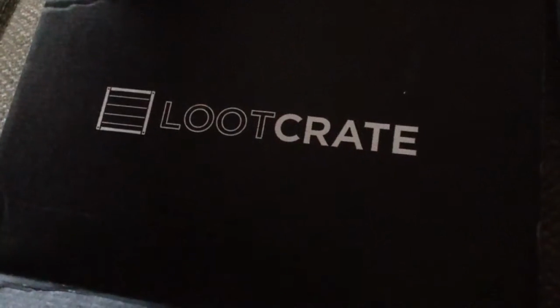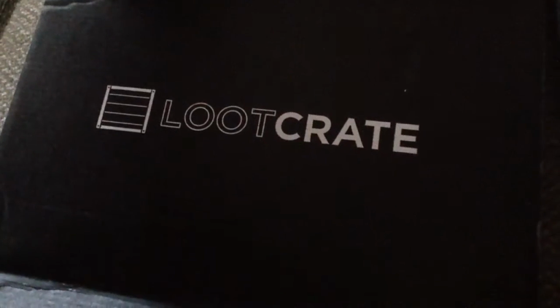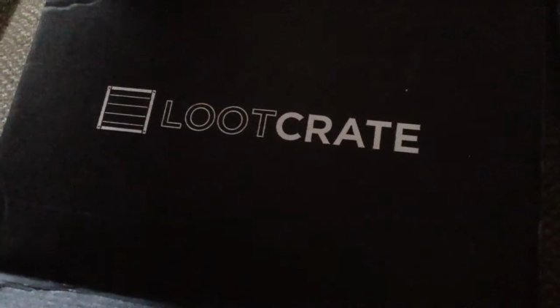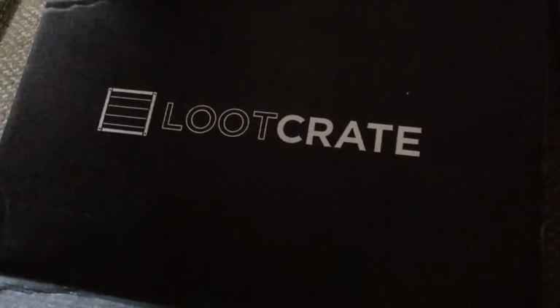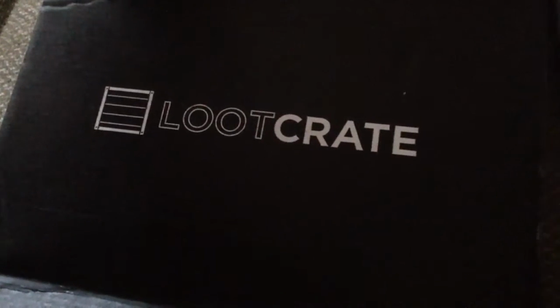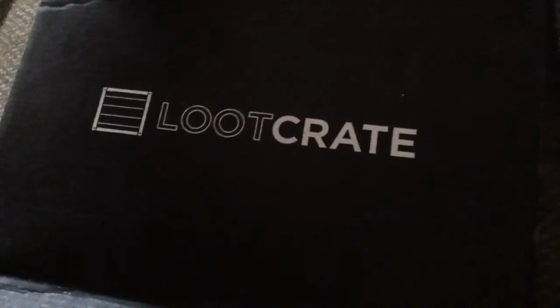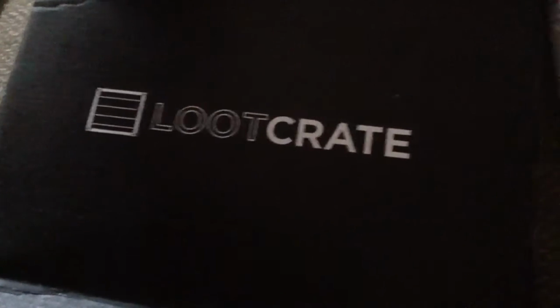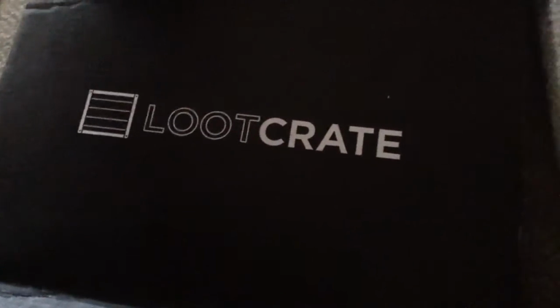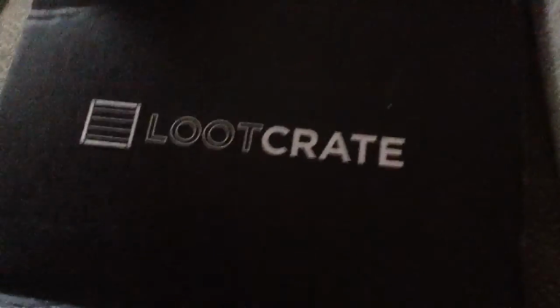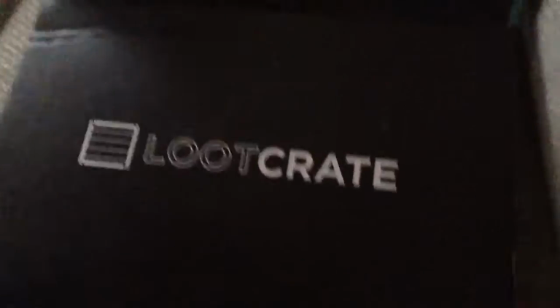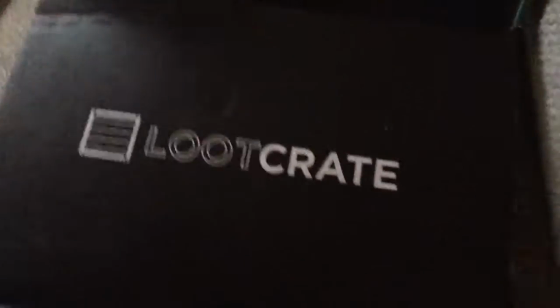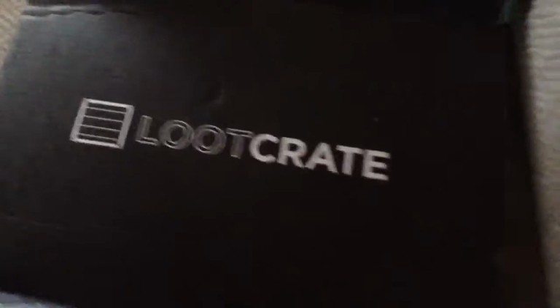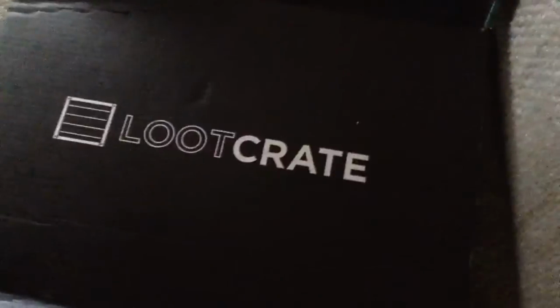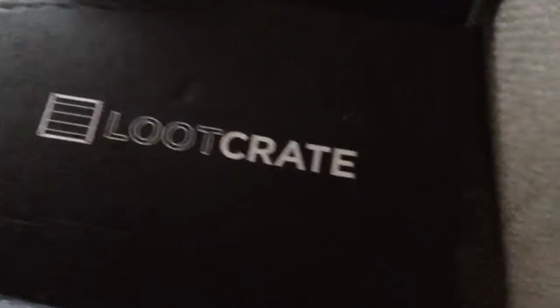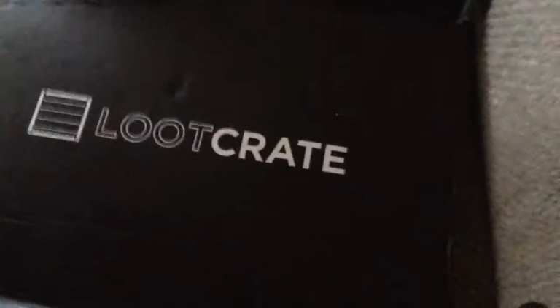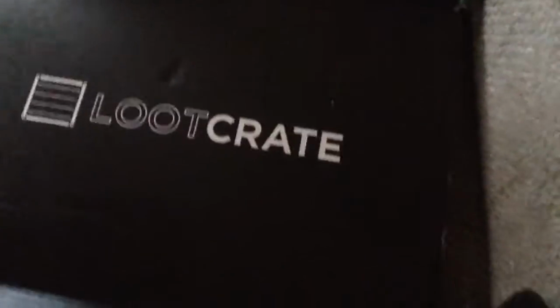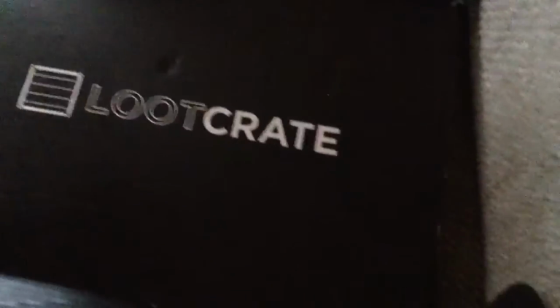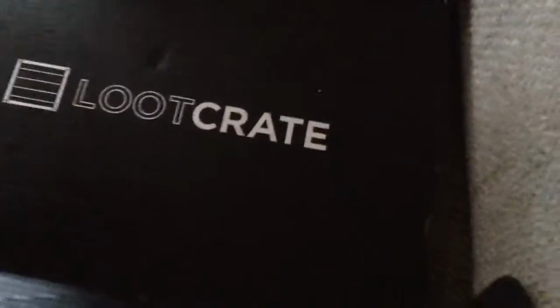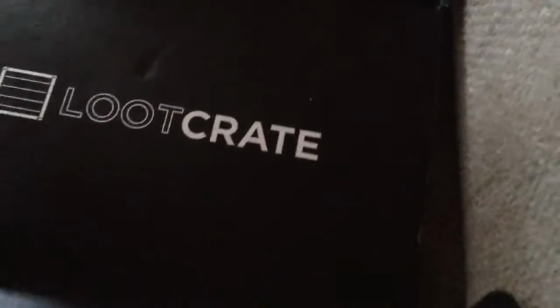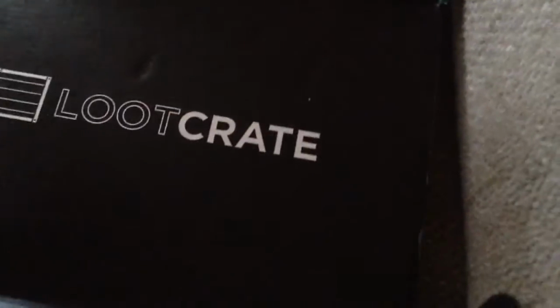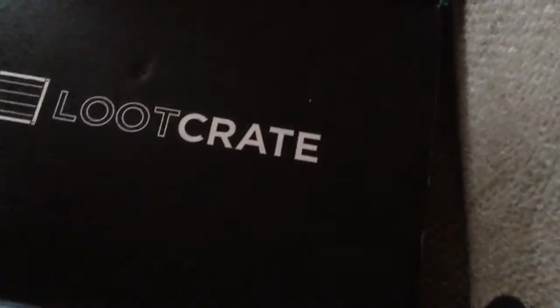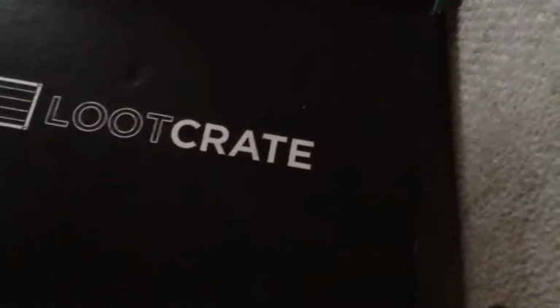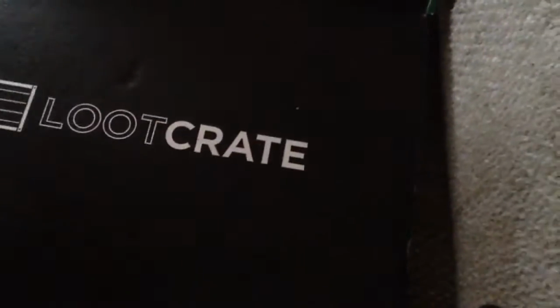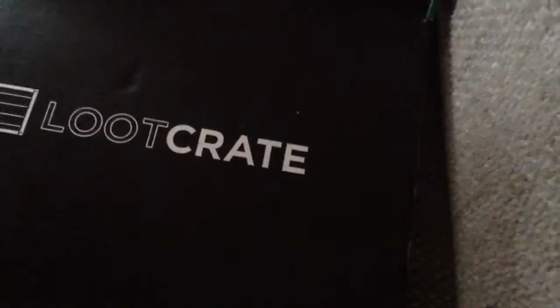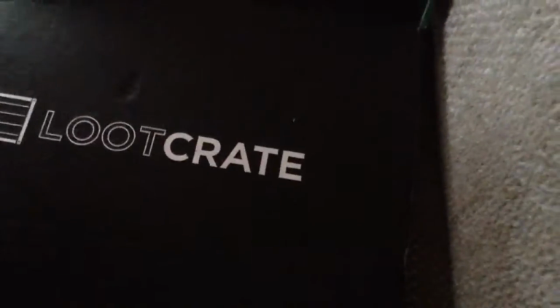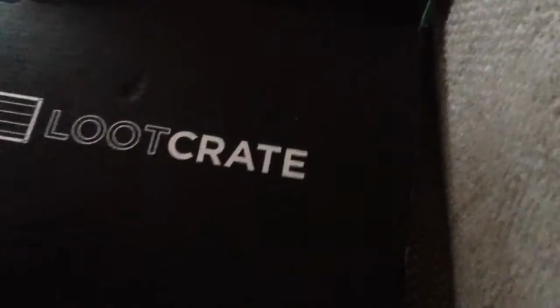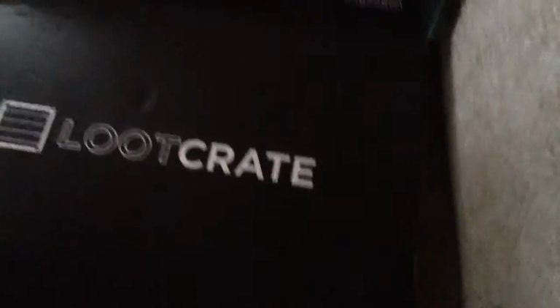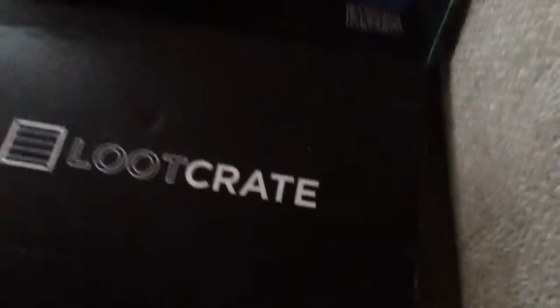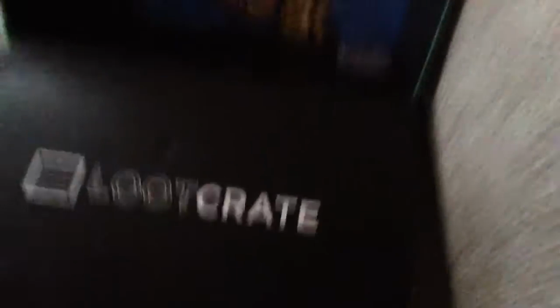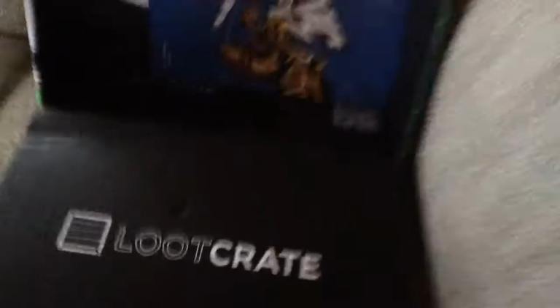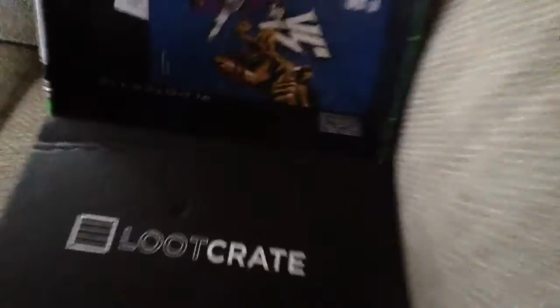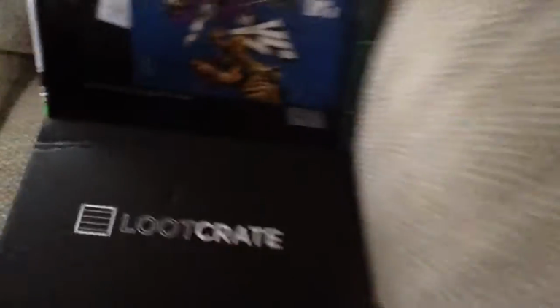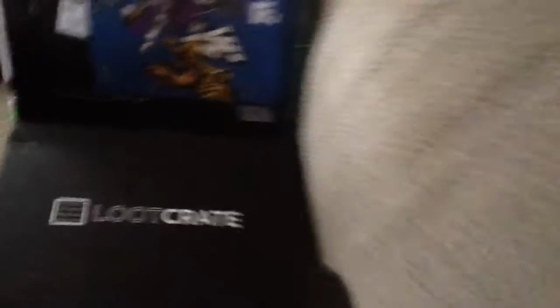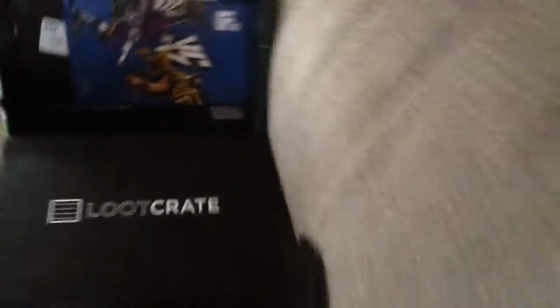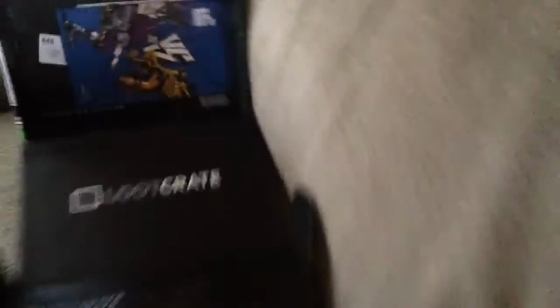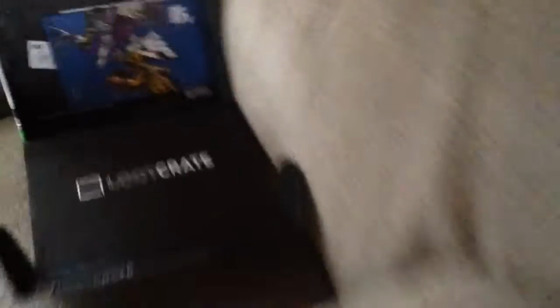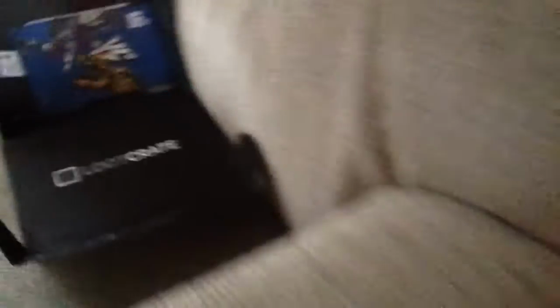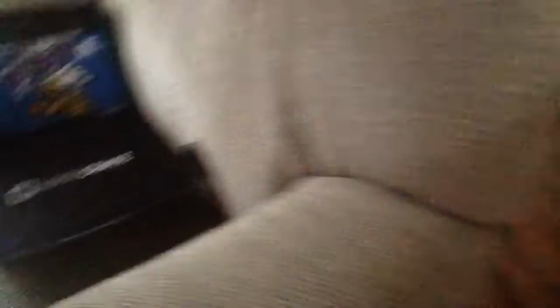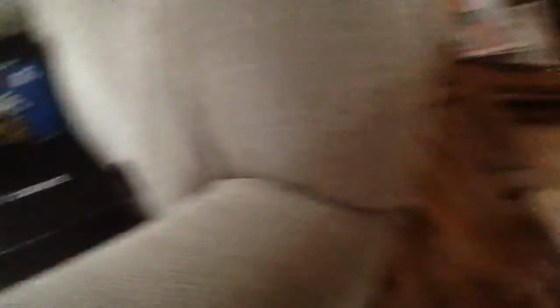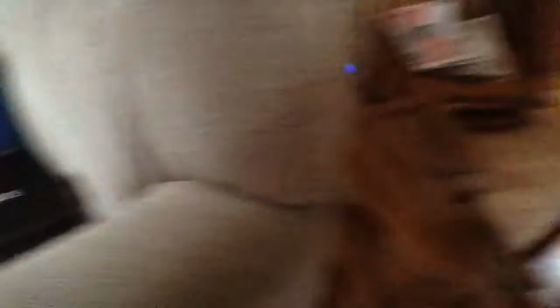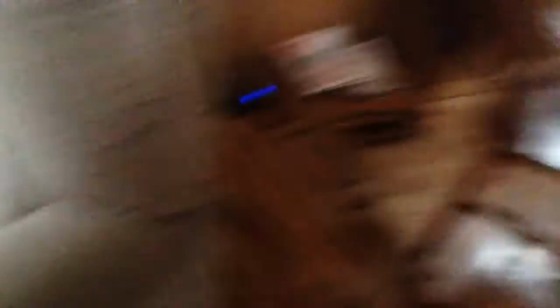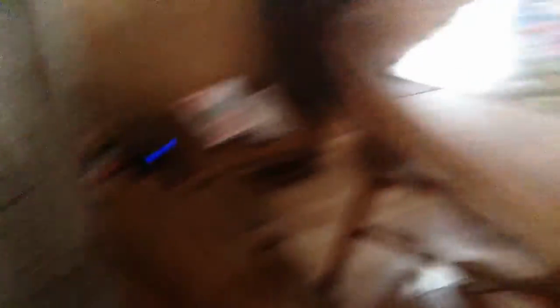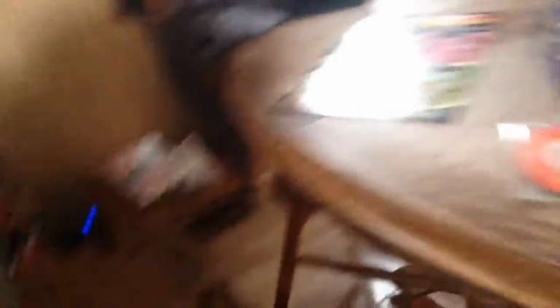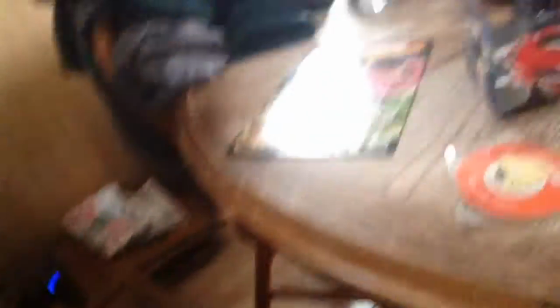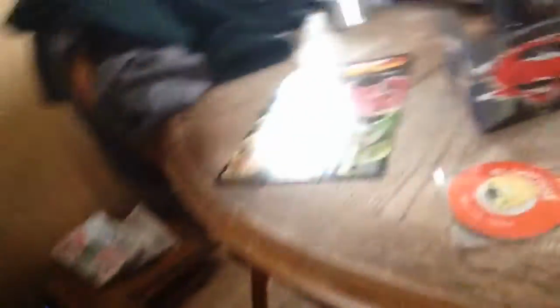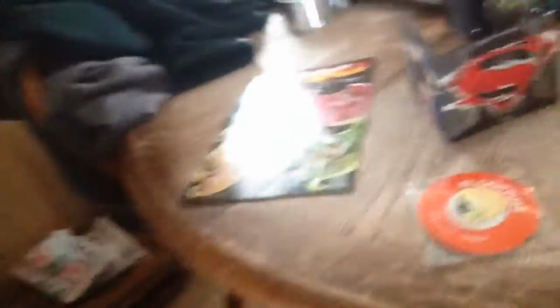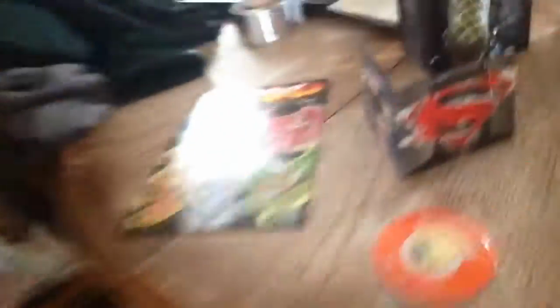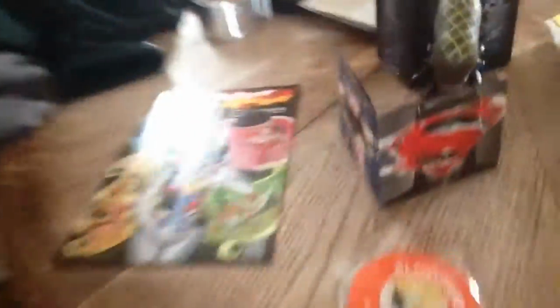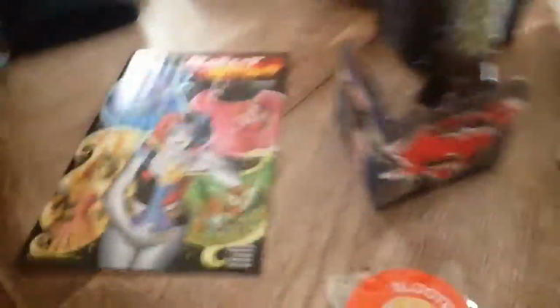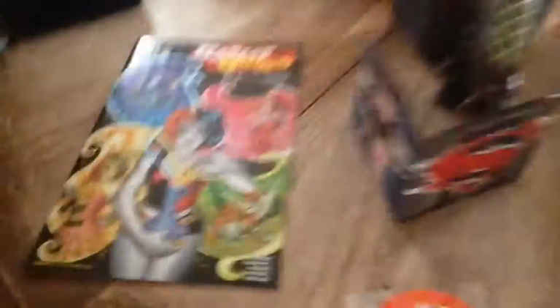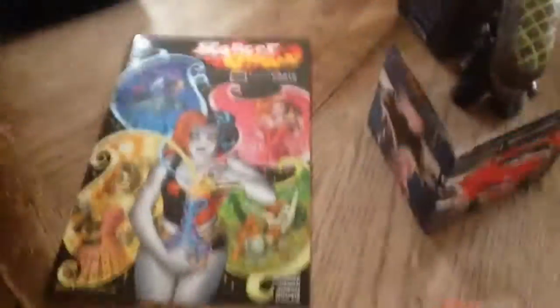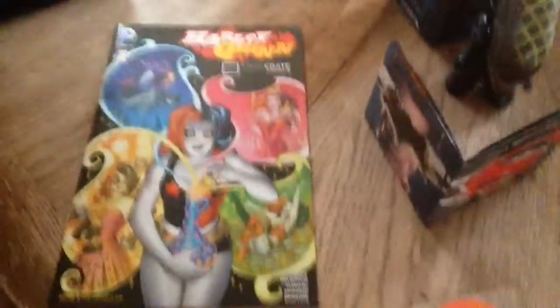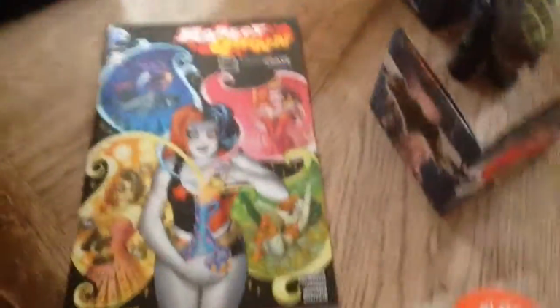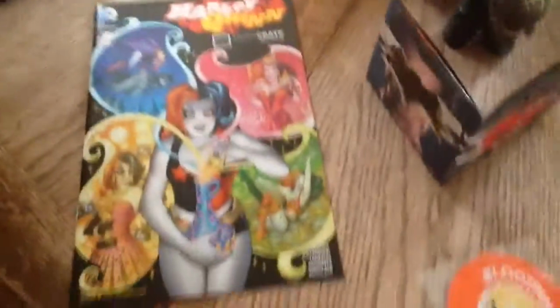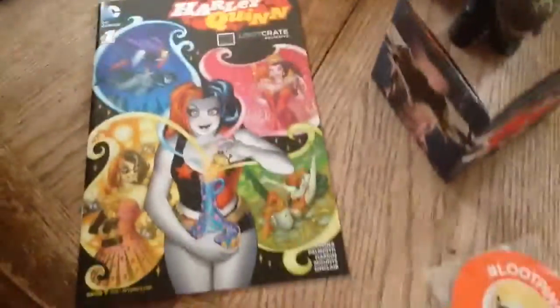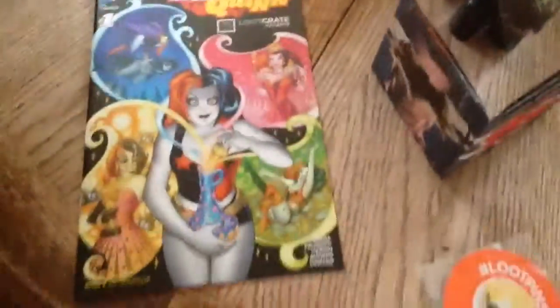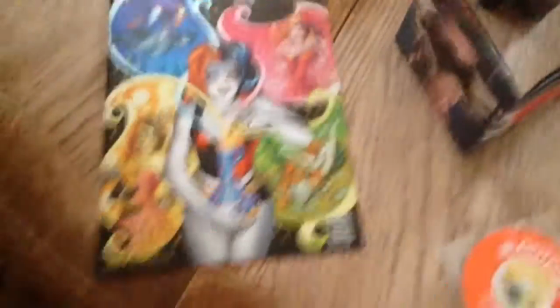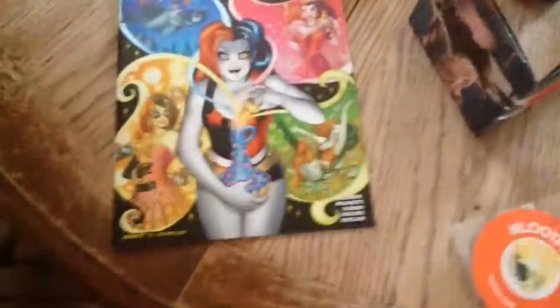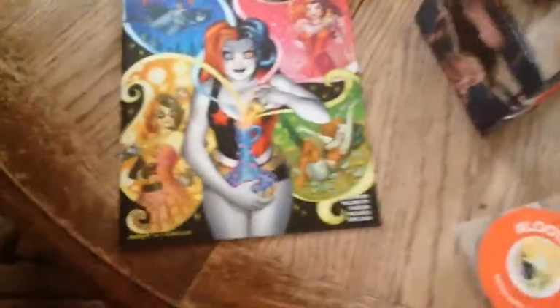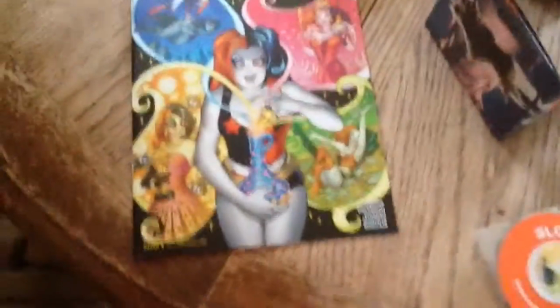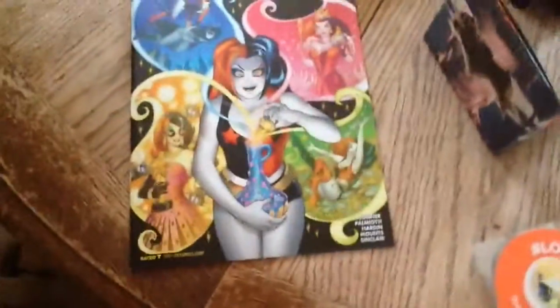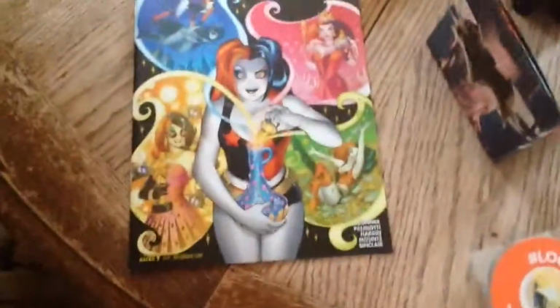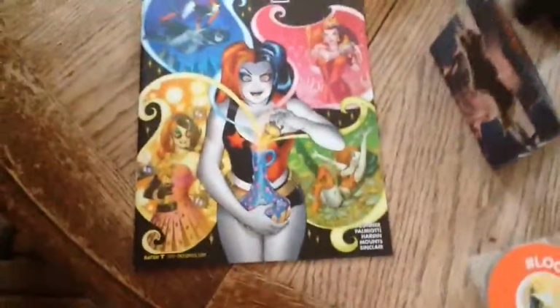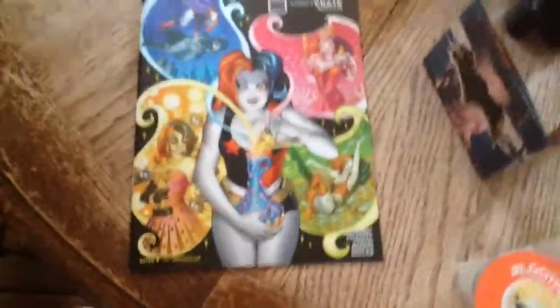What's up guys, it's your friendly neighborhood gardener with a brand new March's Loot Crate. This is what it comes with.